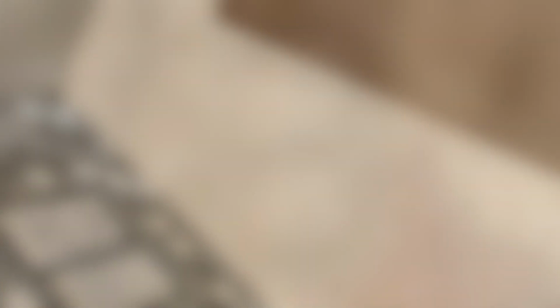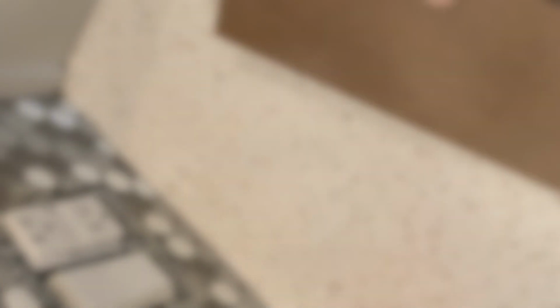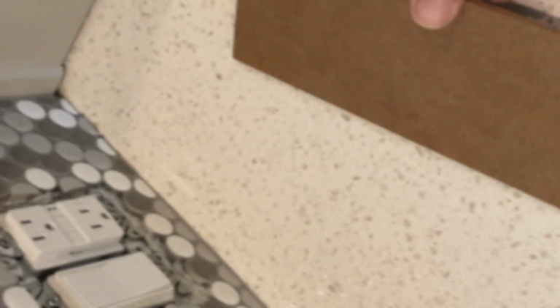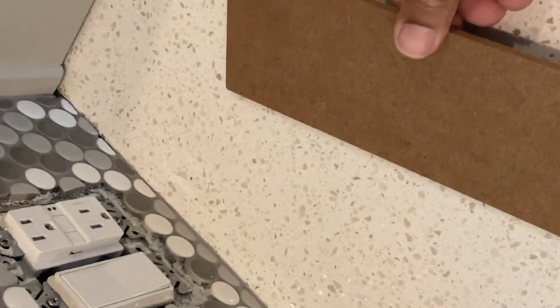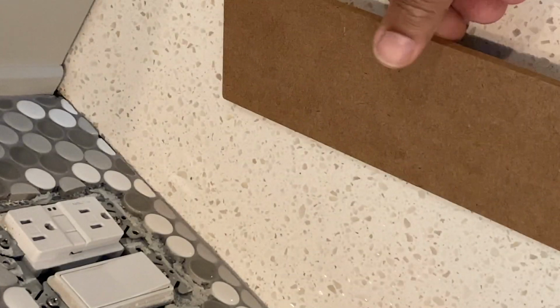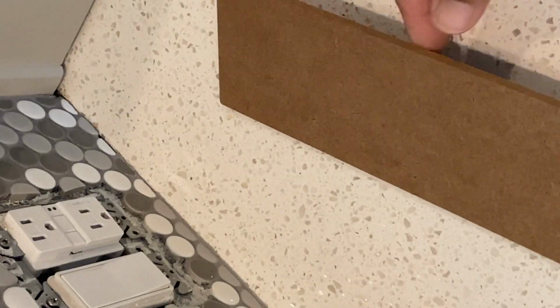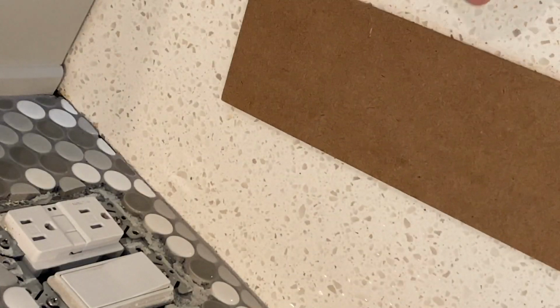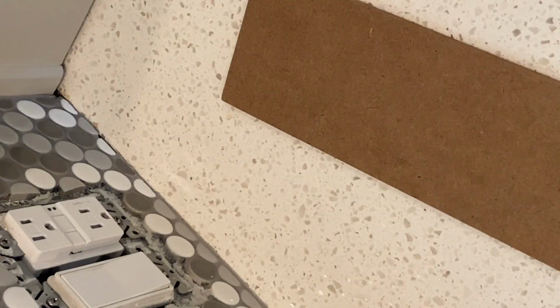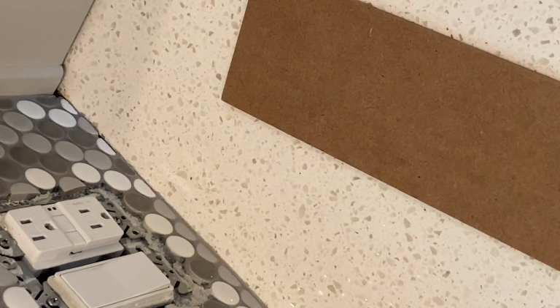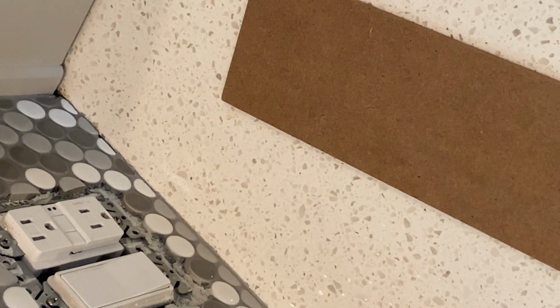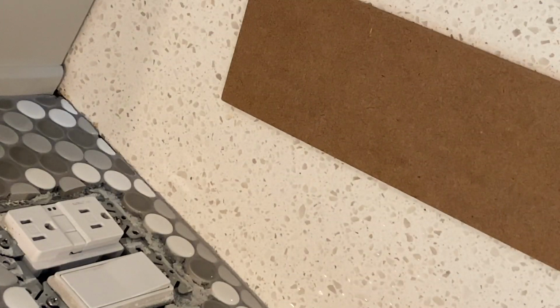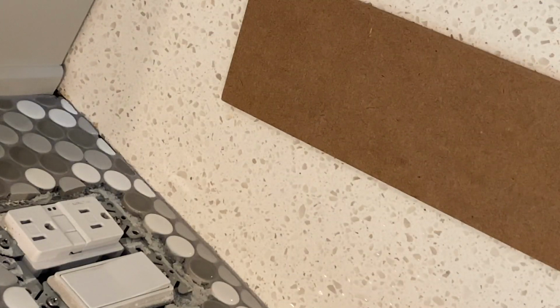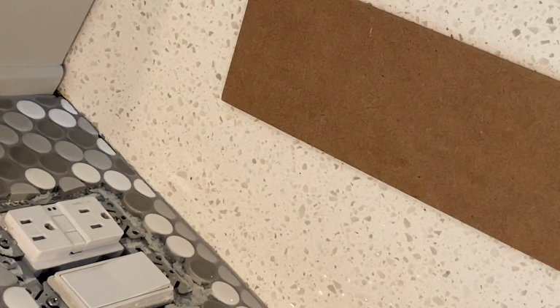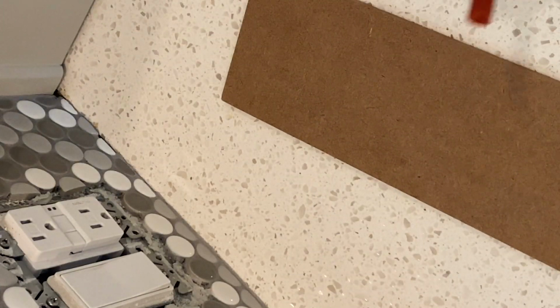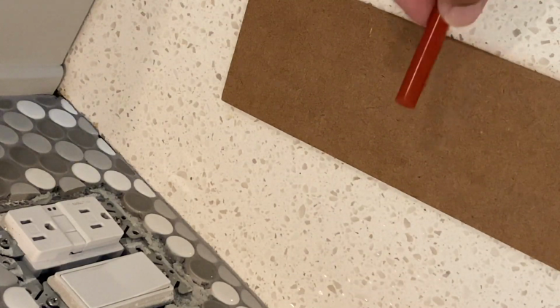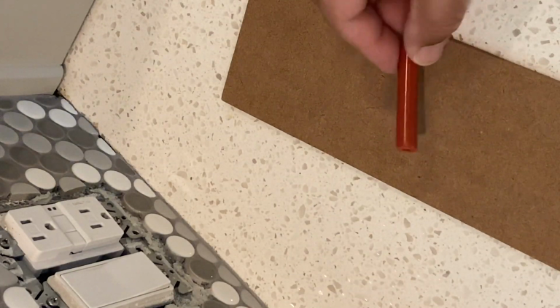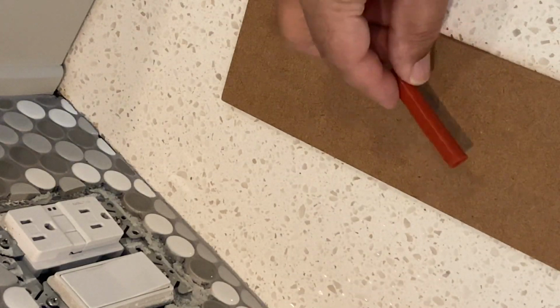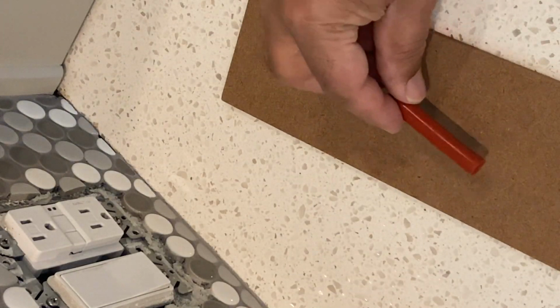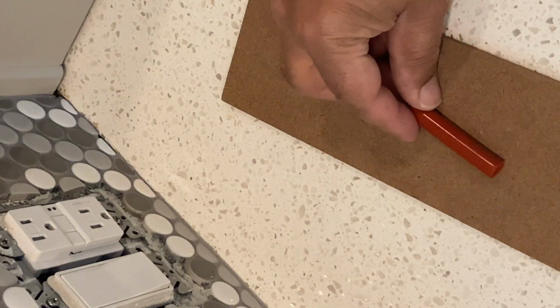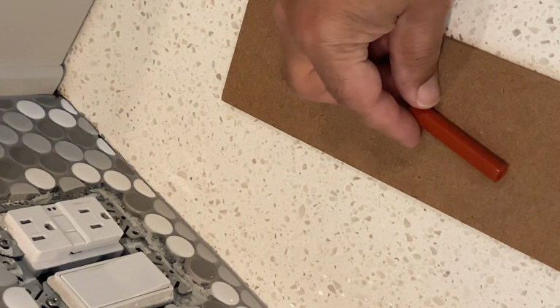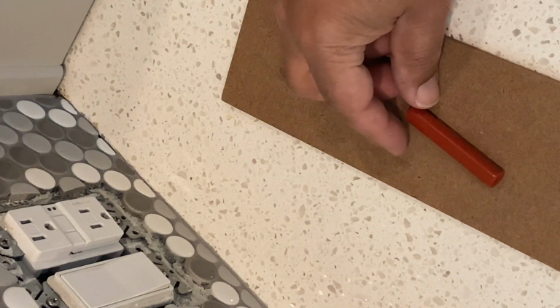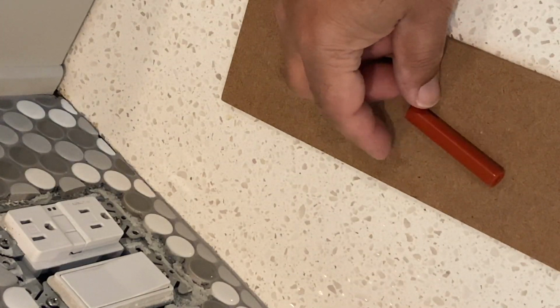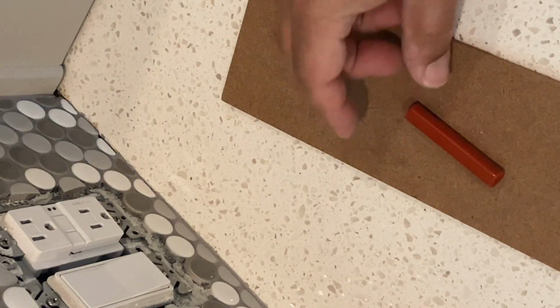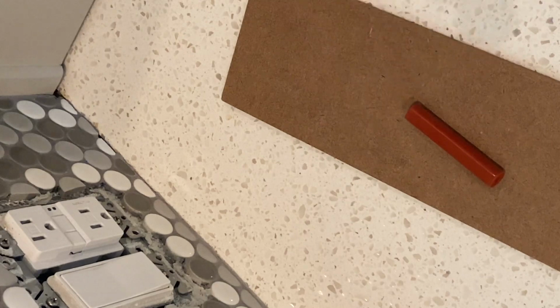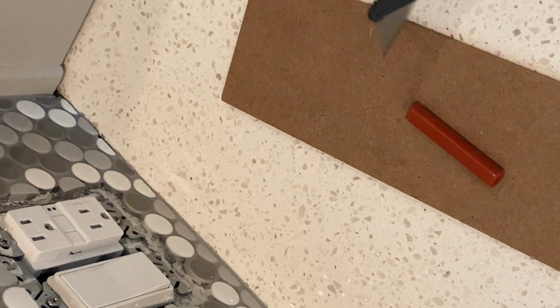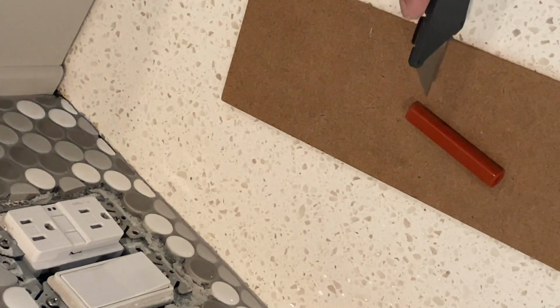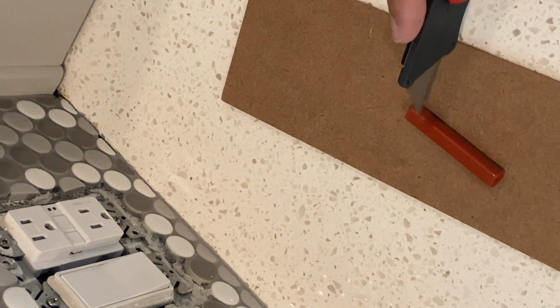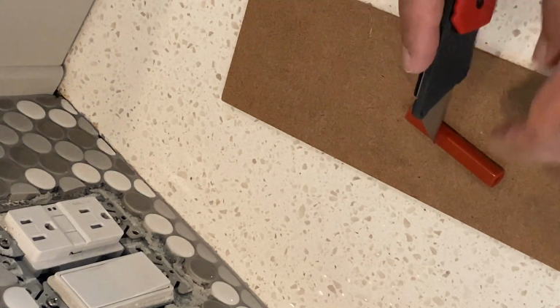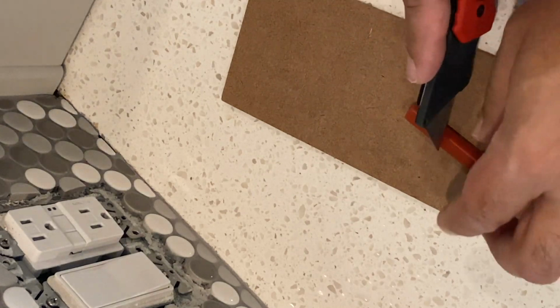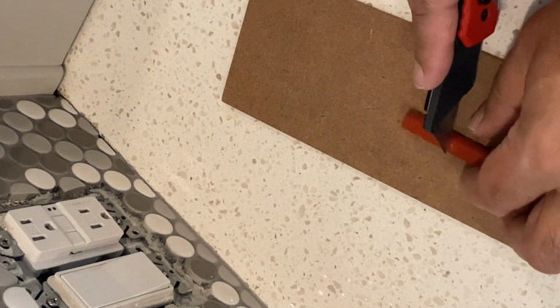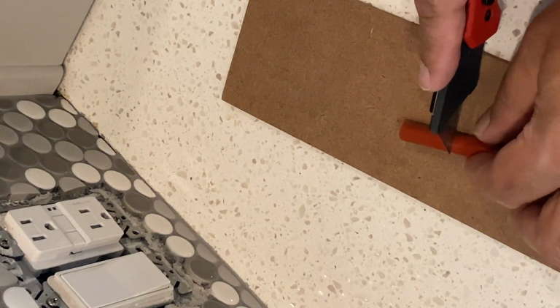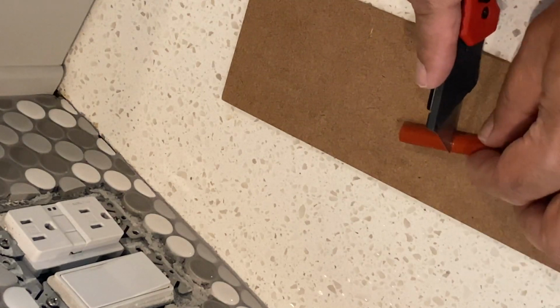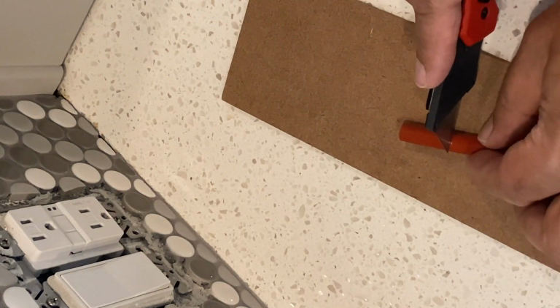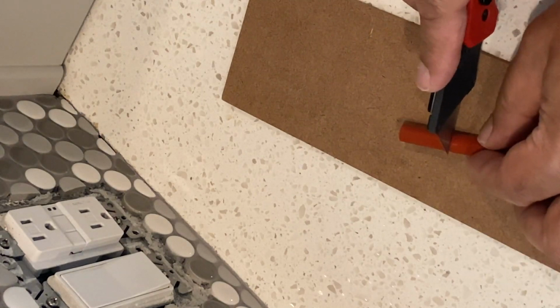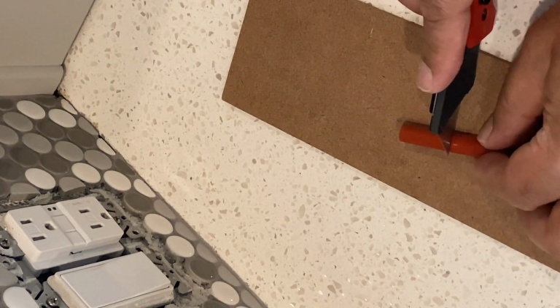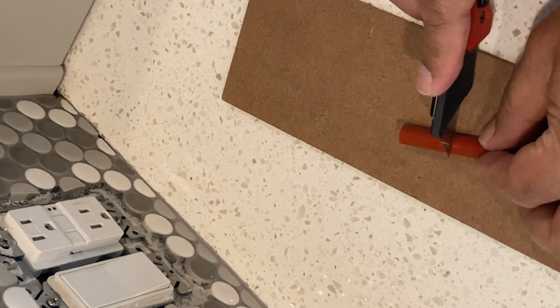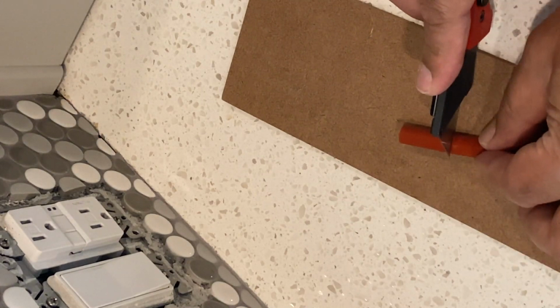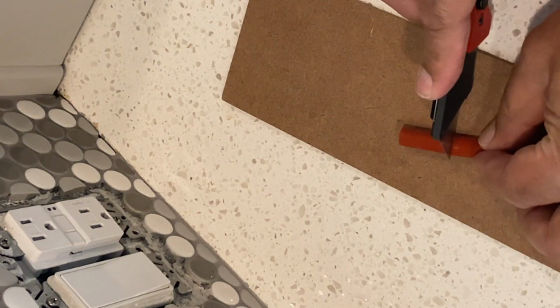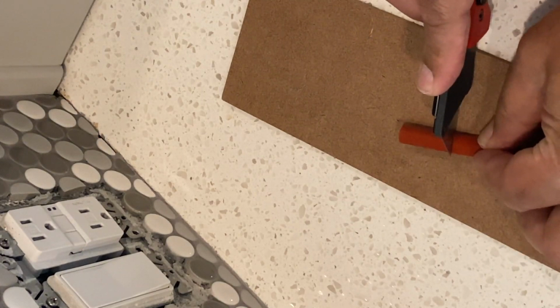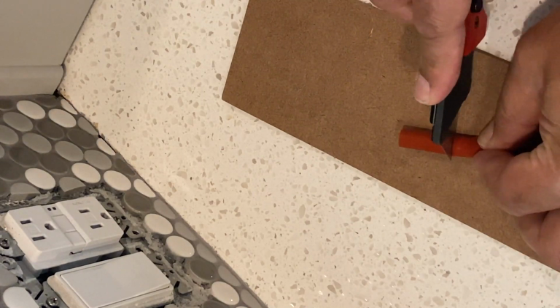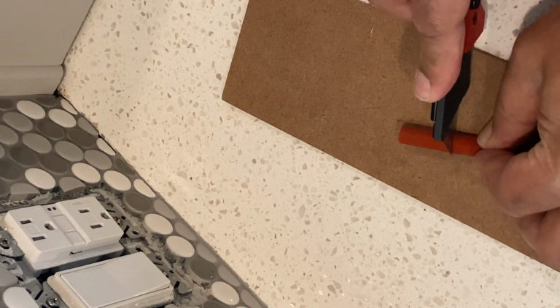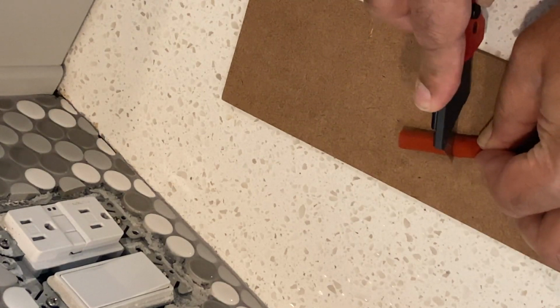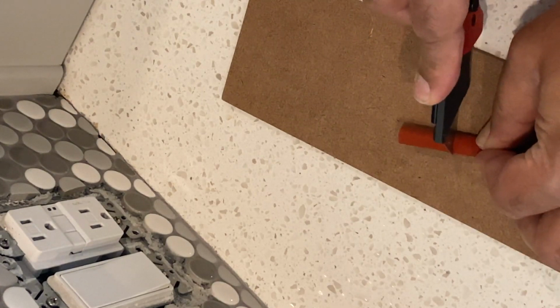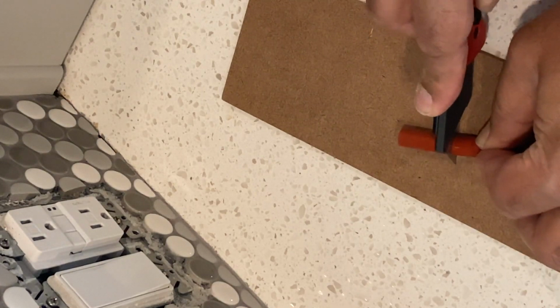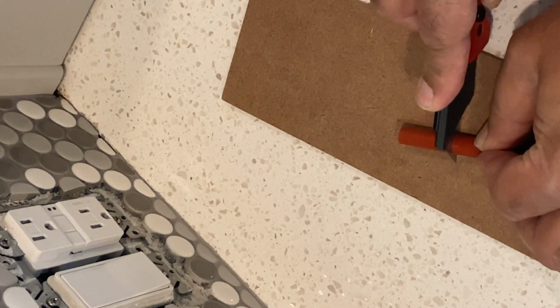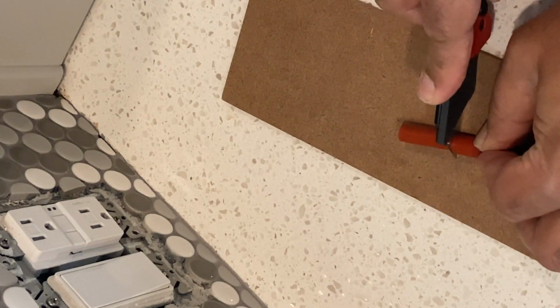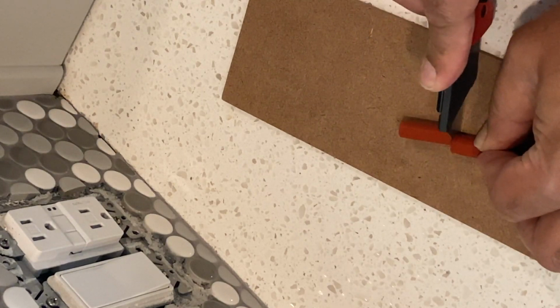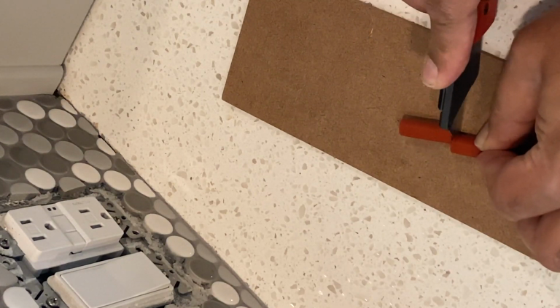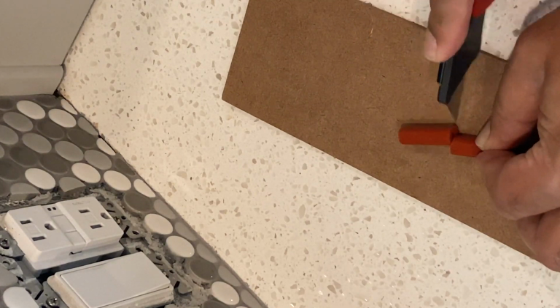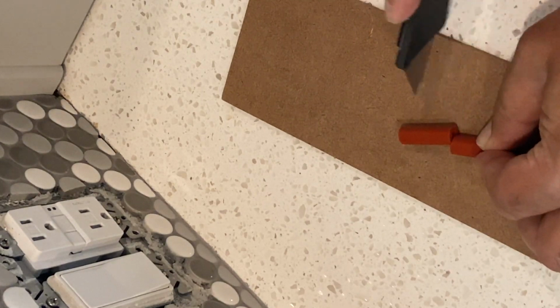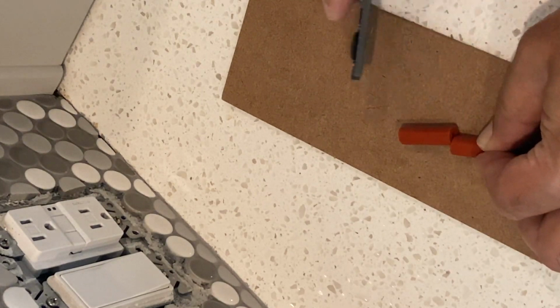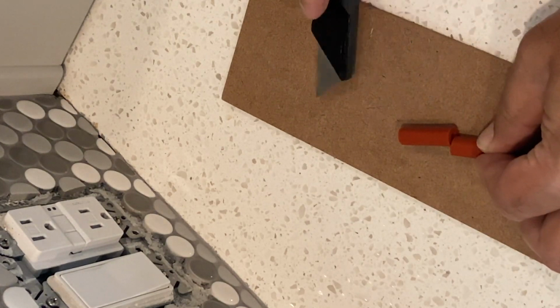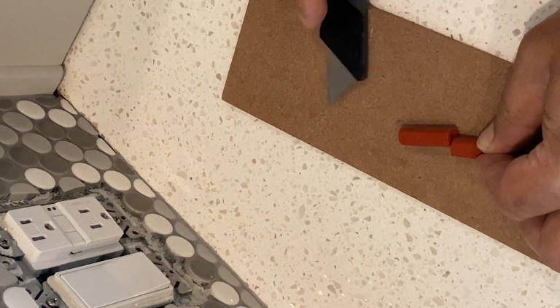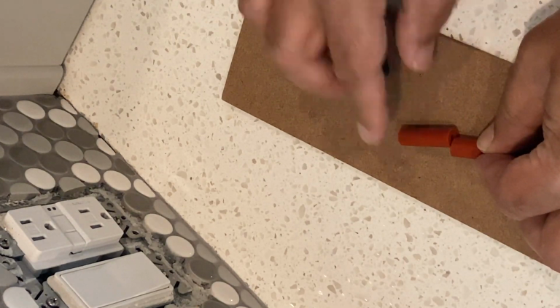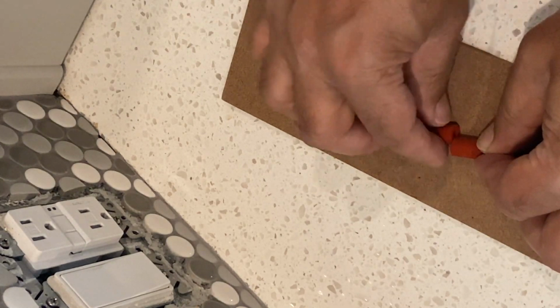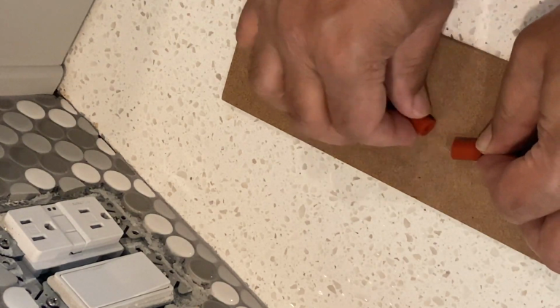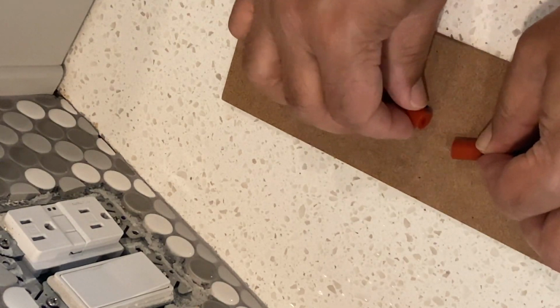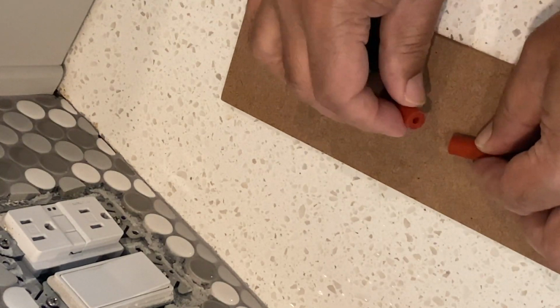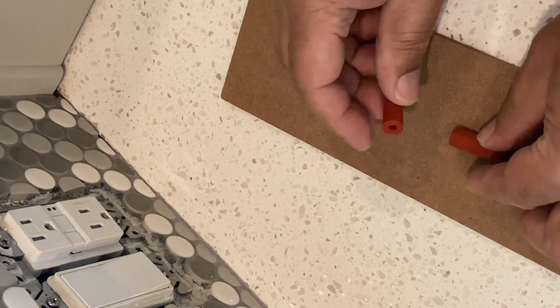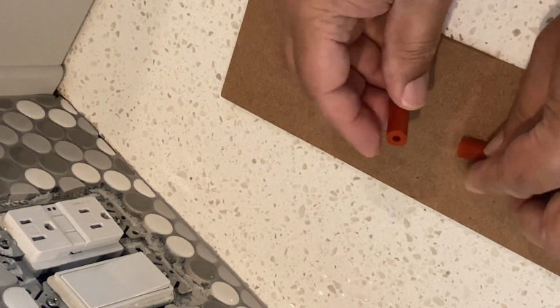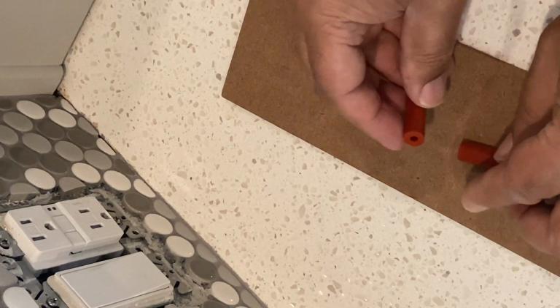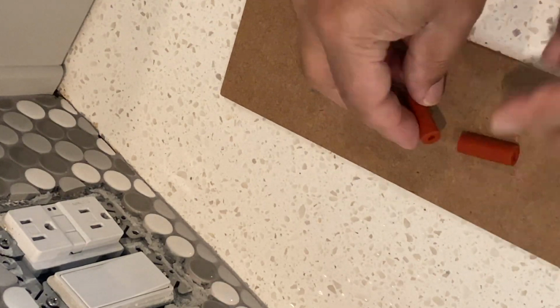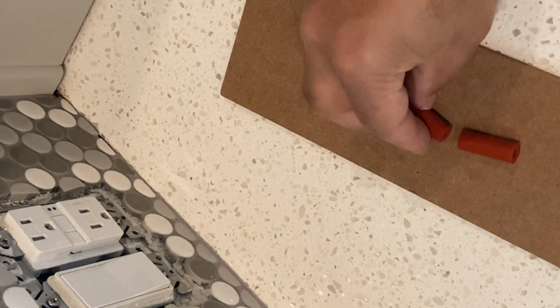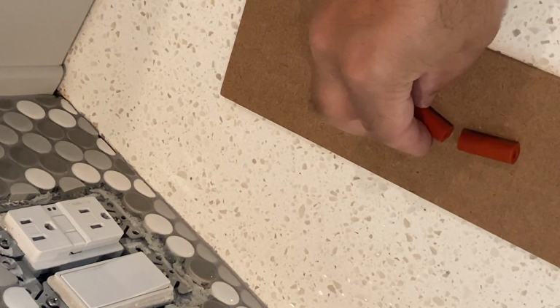First thing I'm going to do is cut the extenders to the required length. Remember that the extenders will squish a little bit, so keep that in mind.